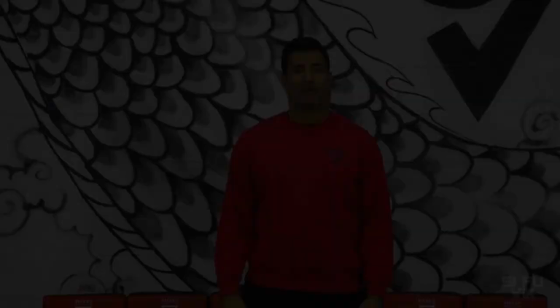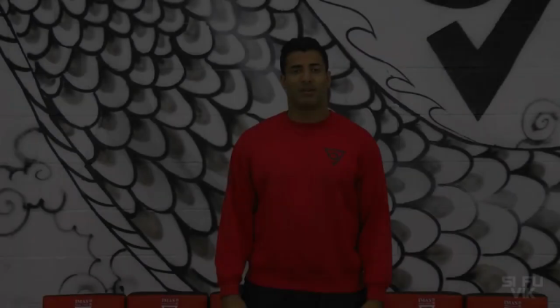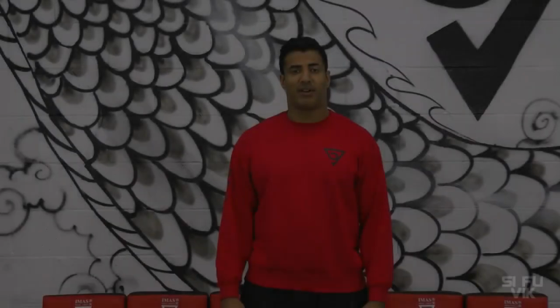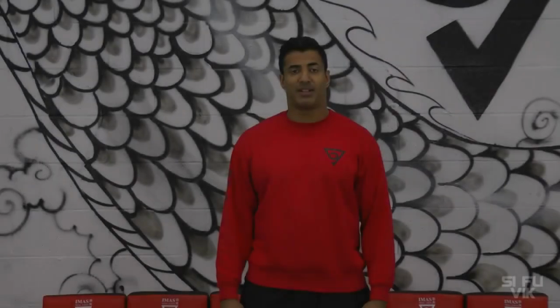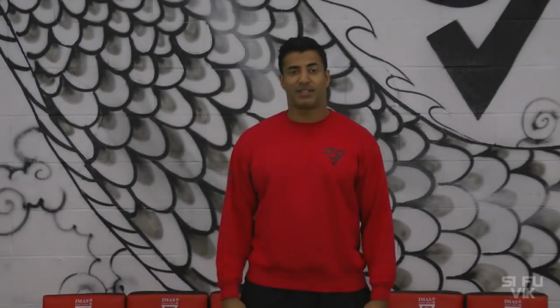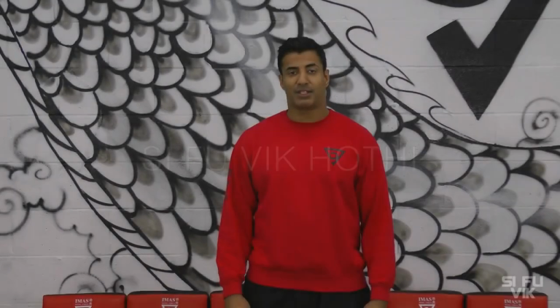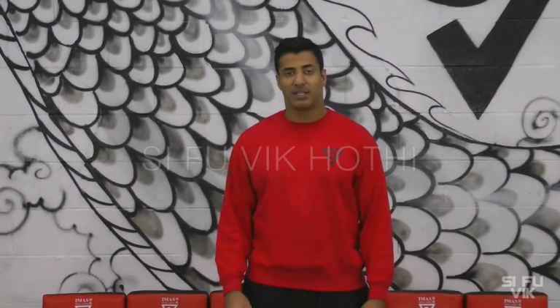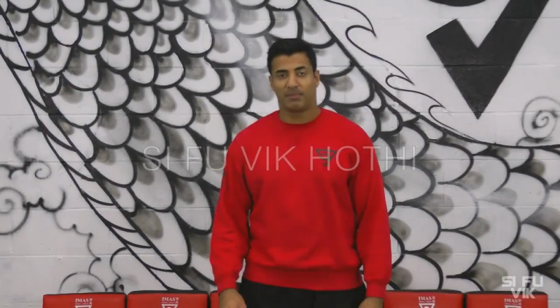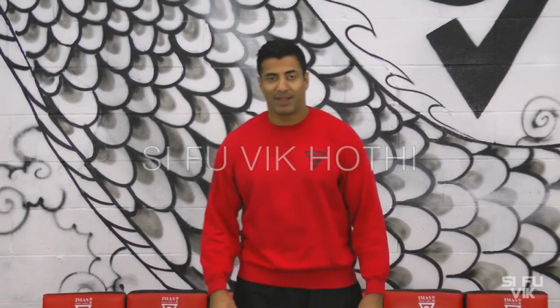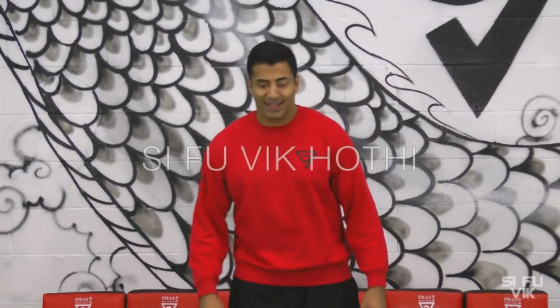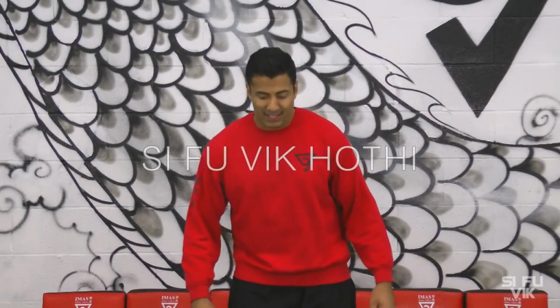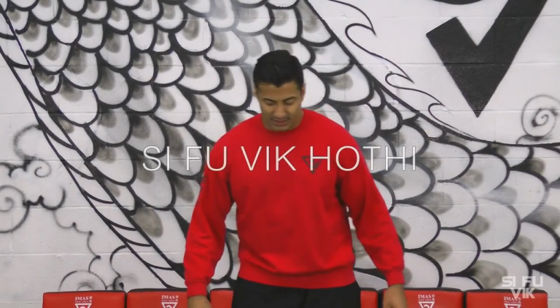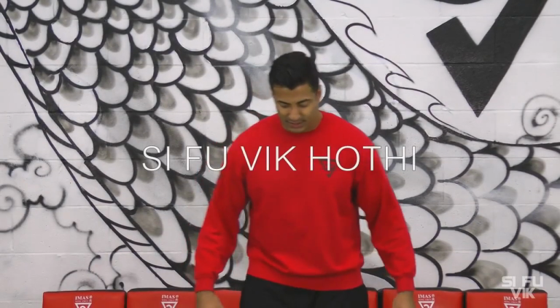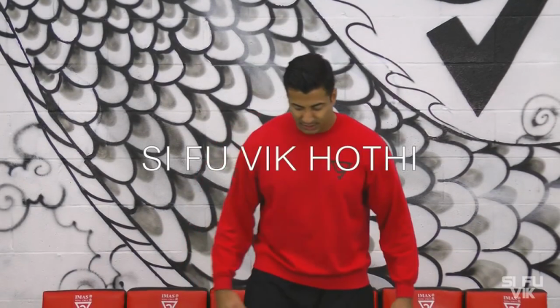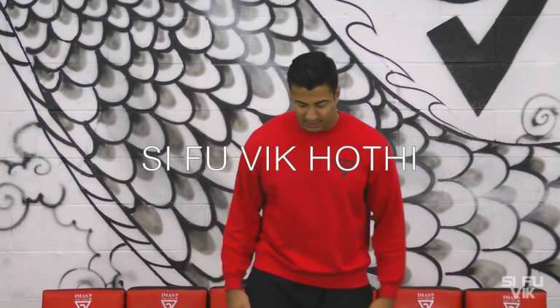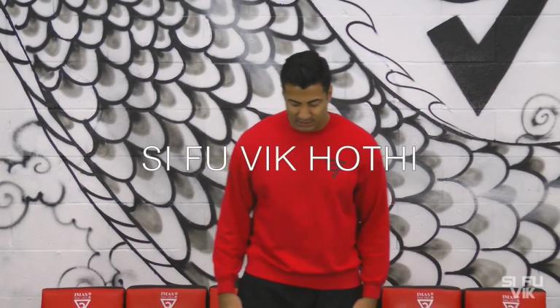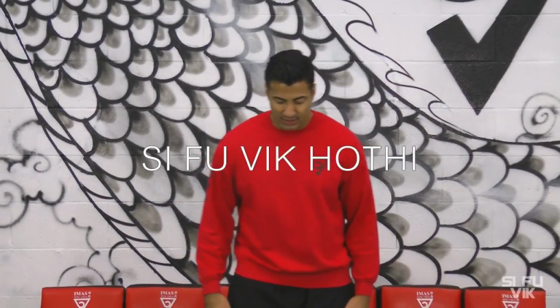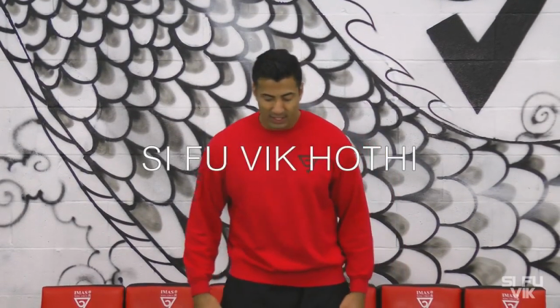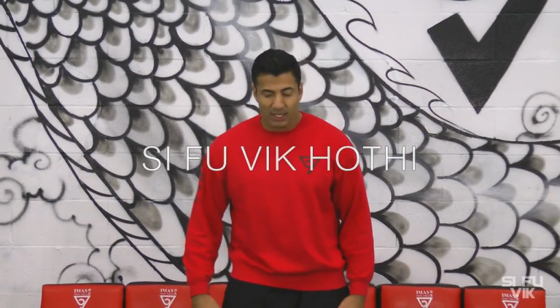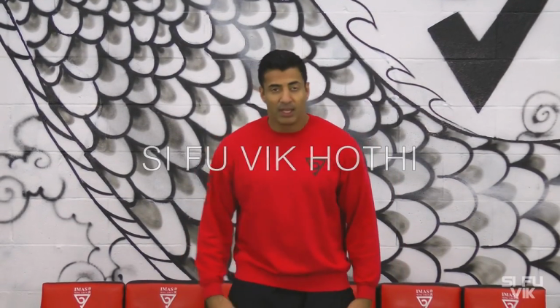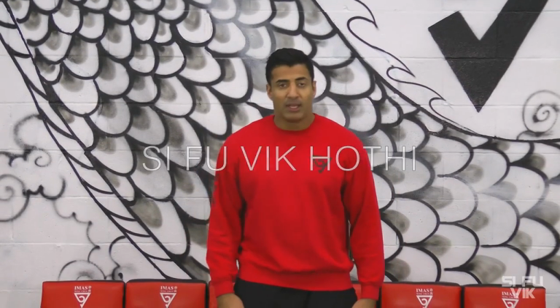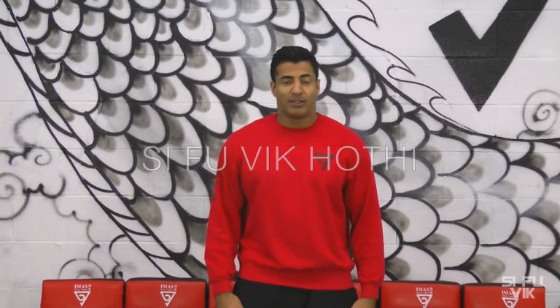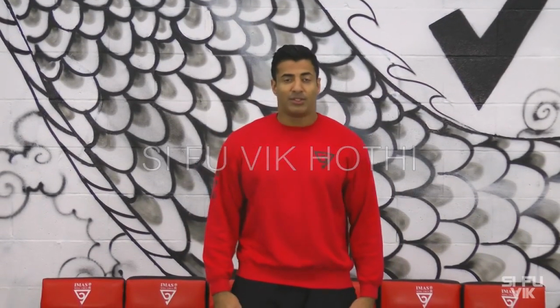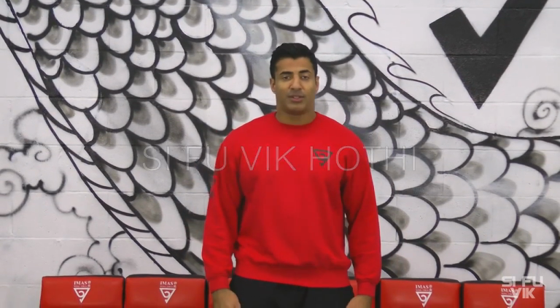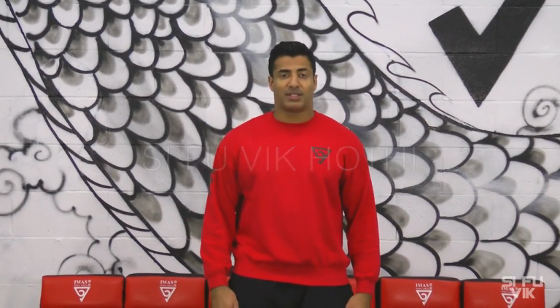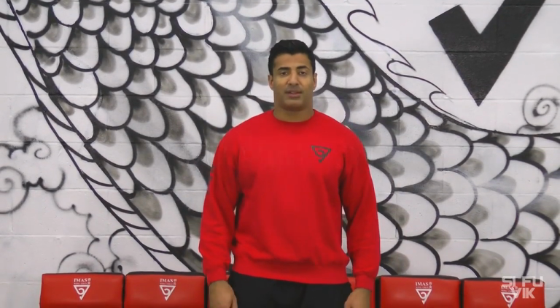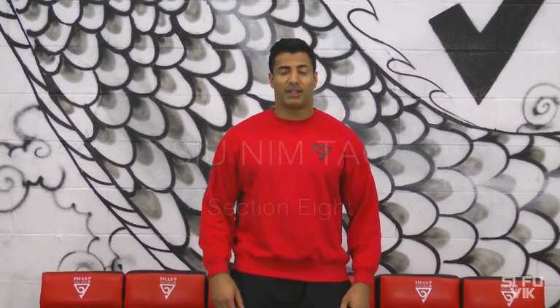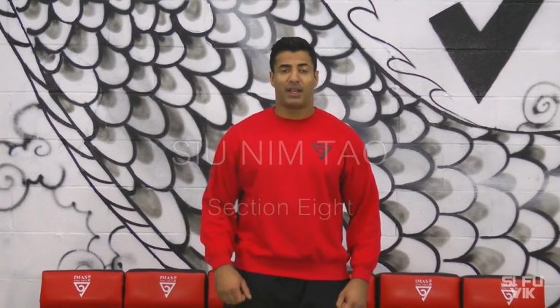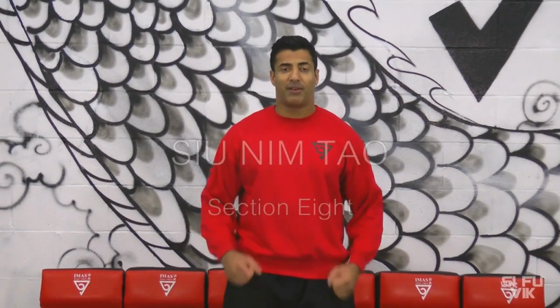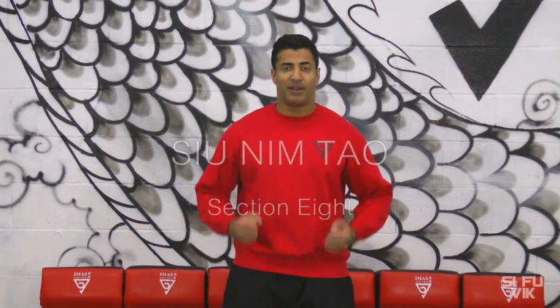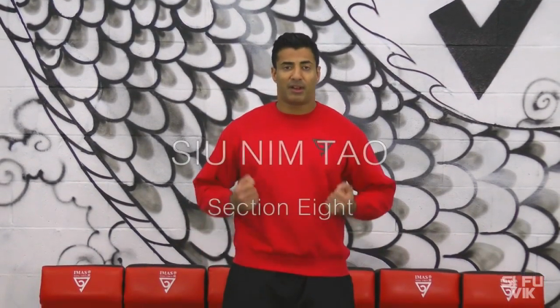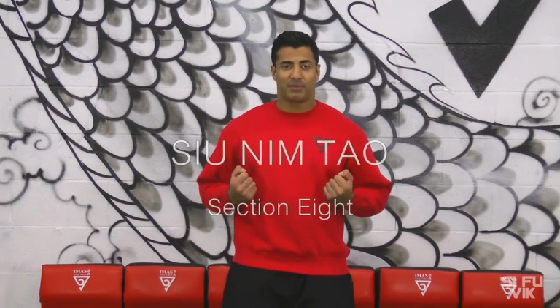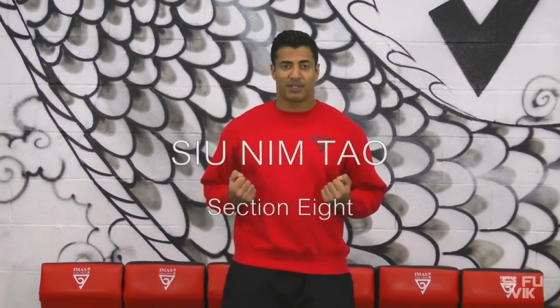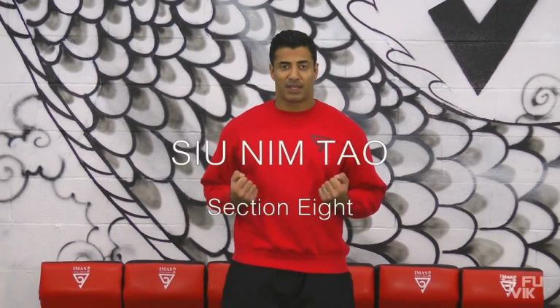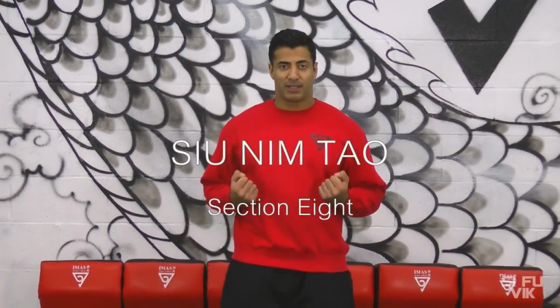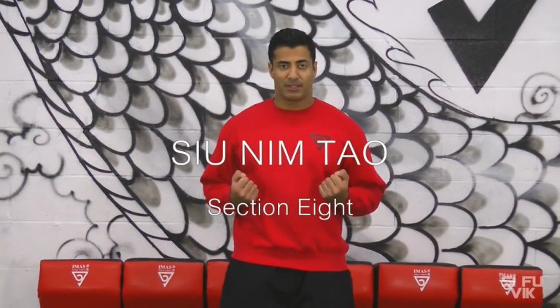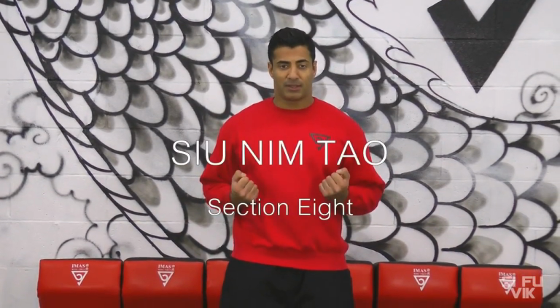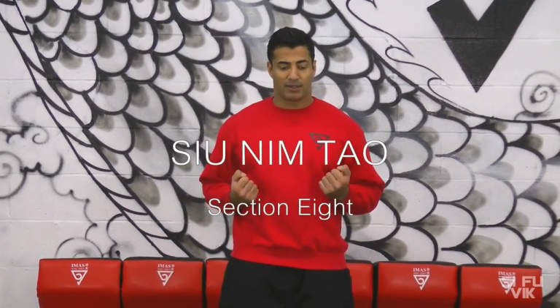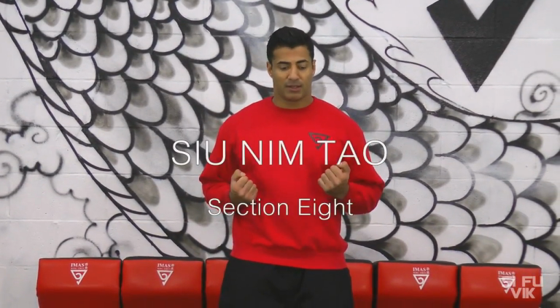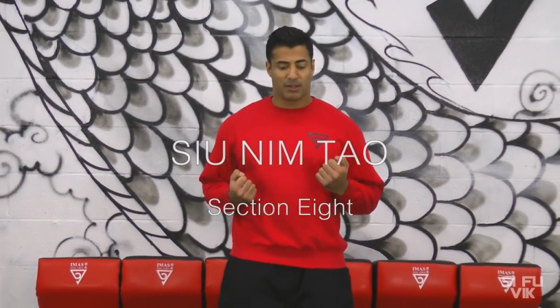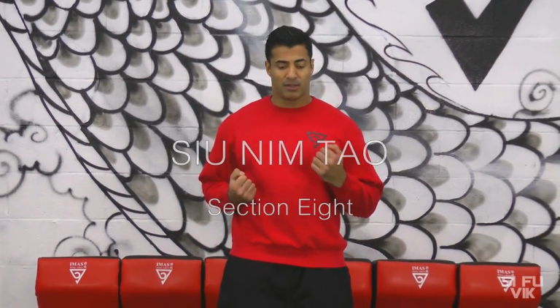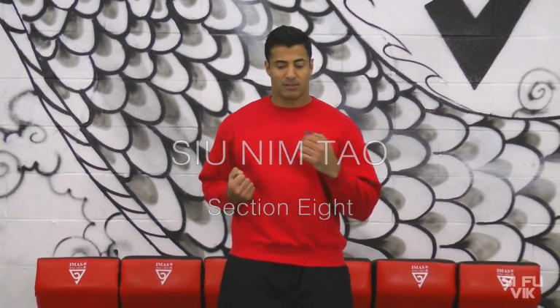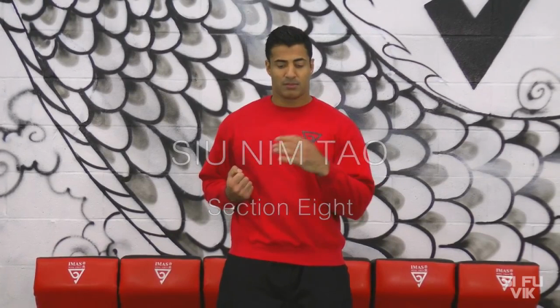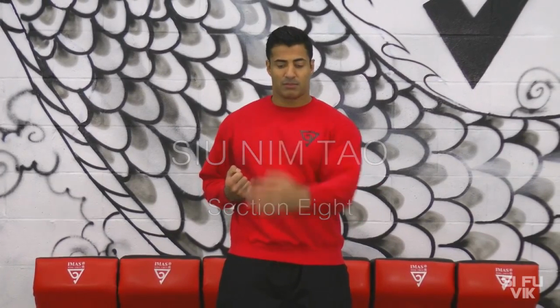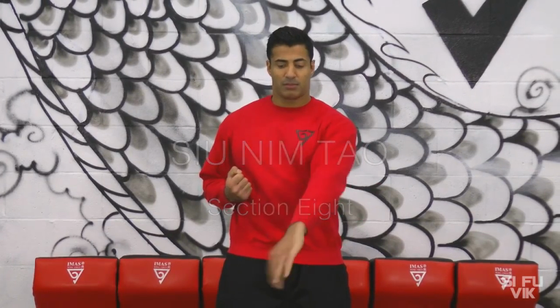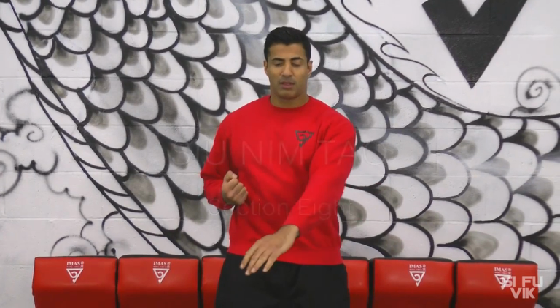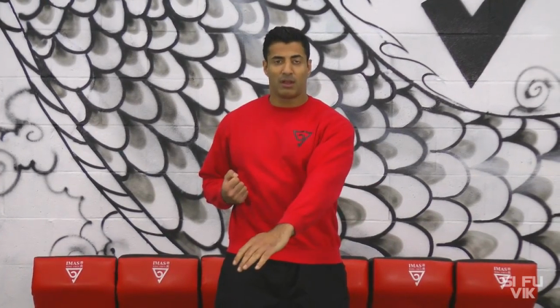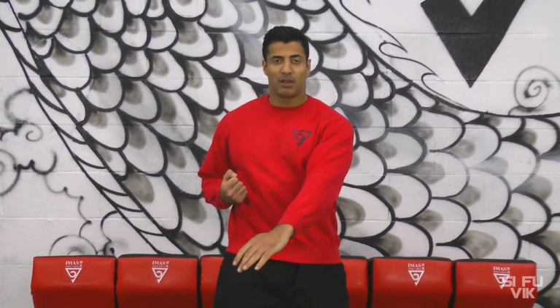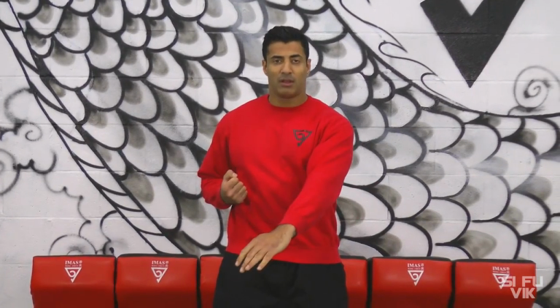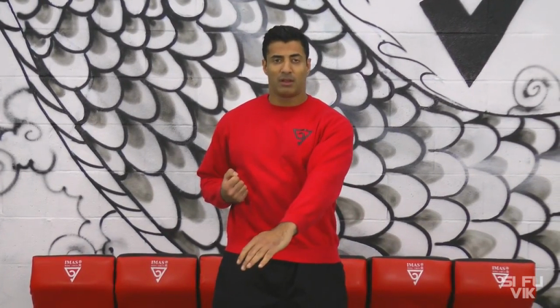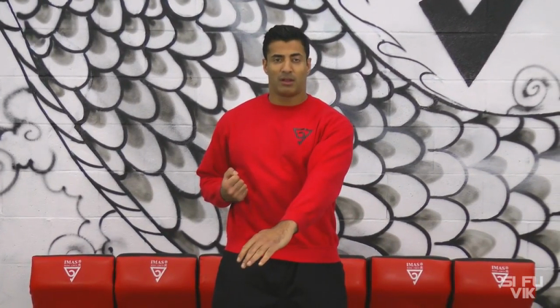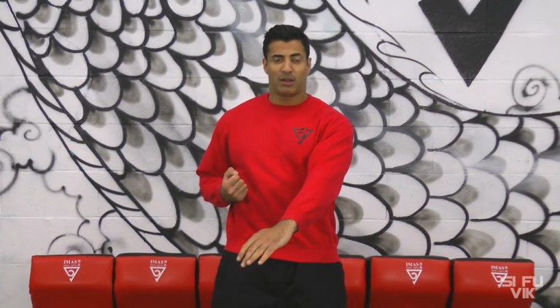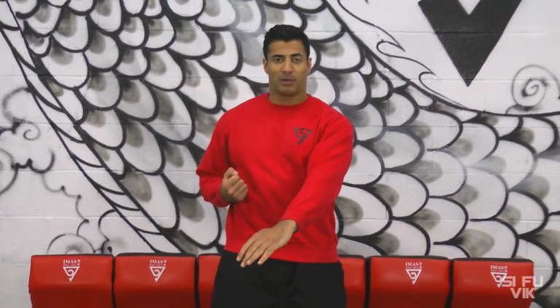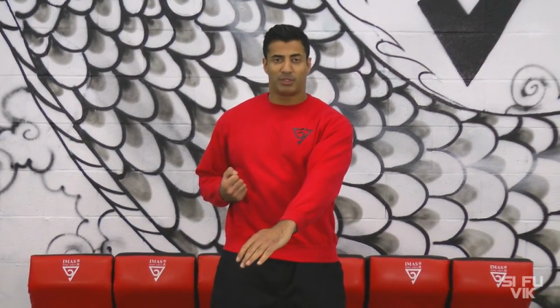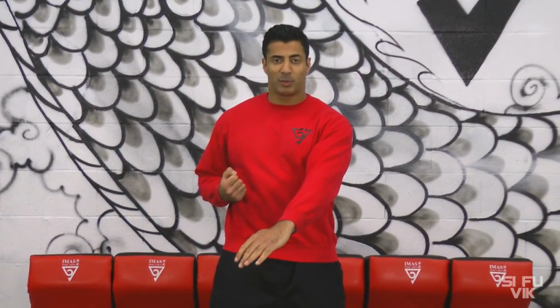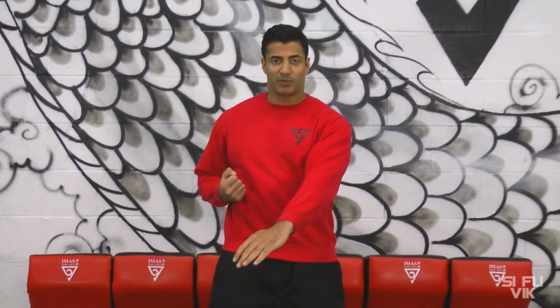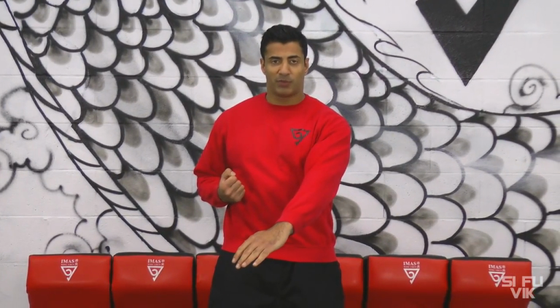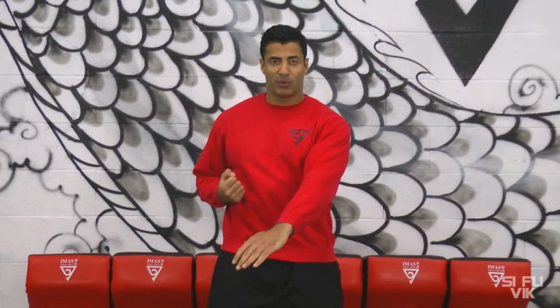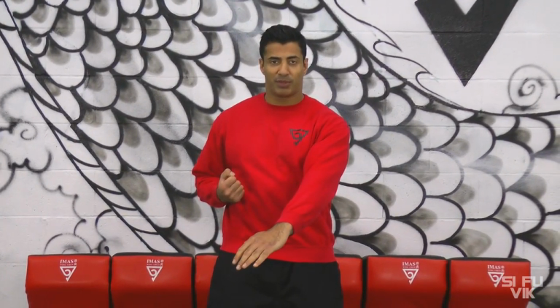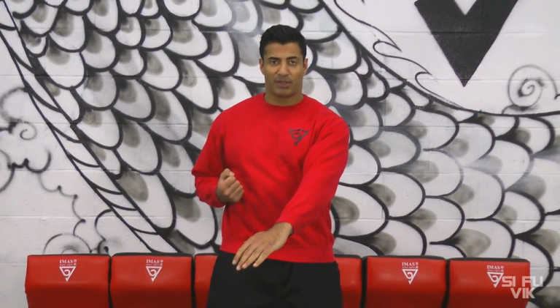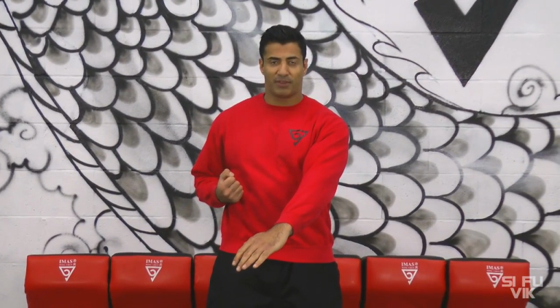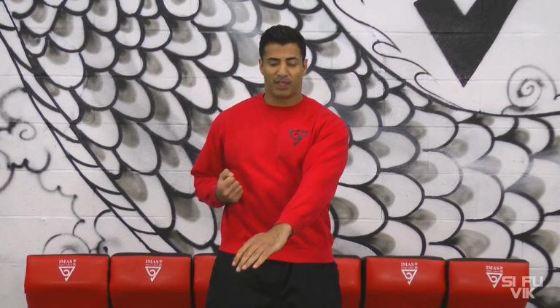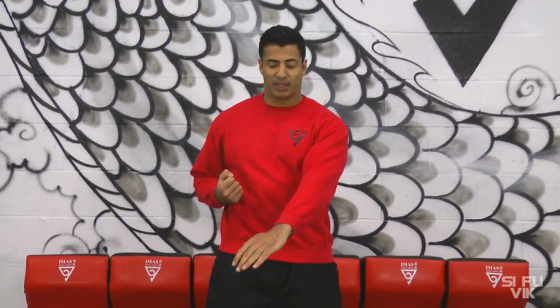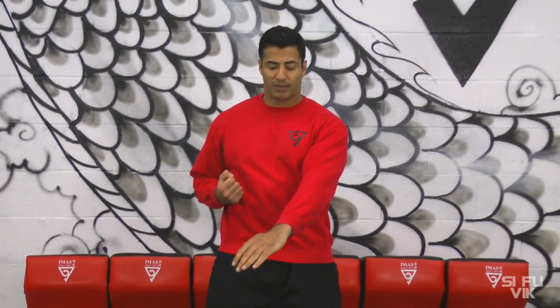All right, section number eight. So the toots out, the clearing arms. Arm chops forward over here.